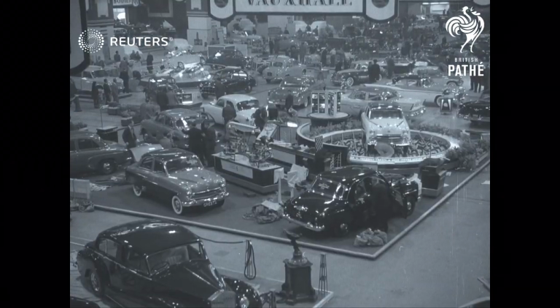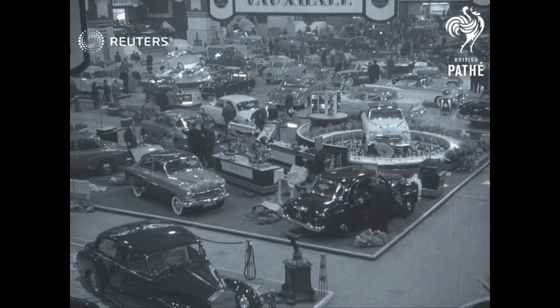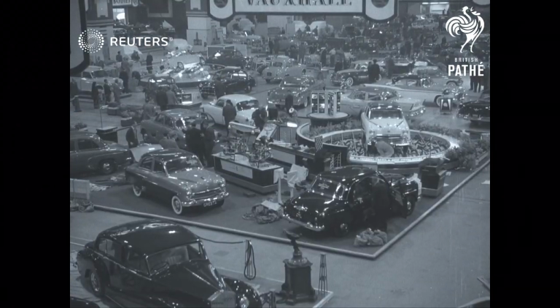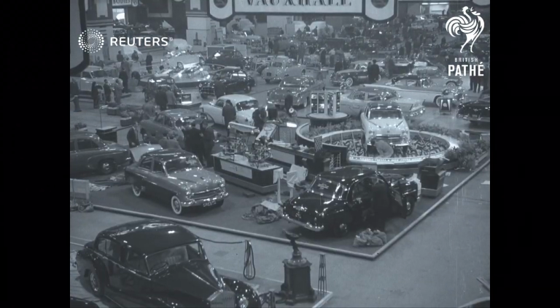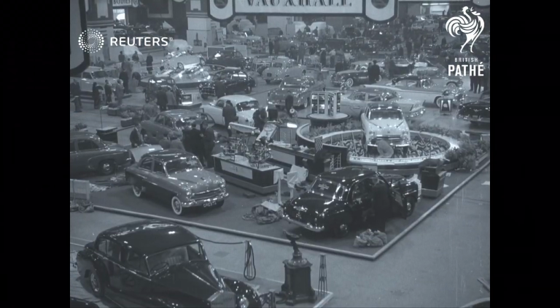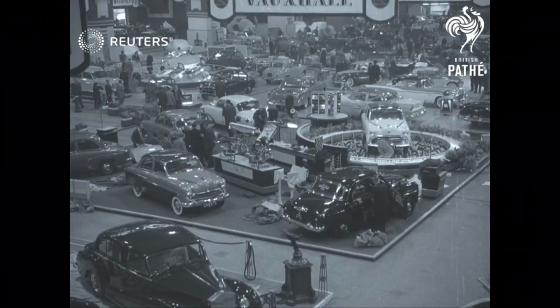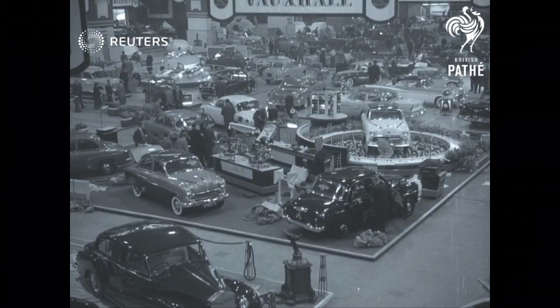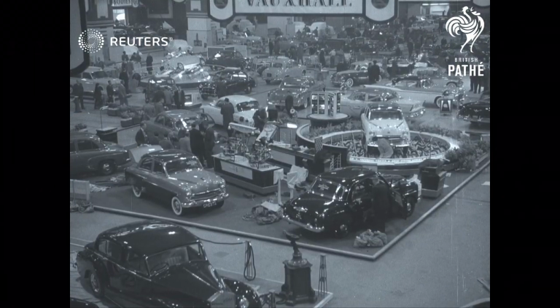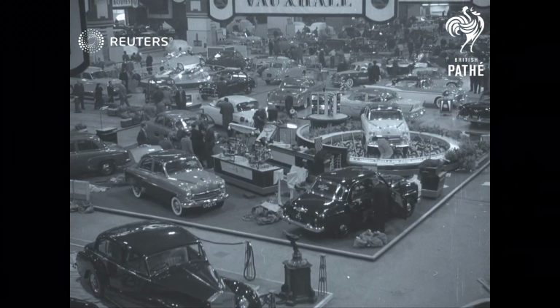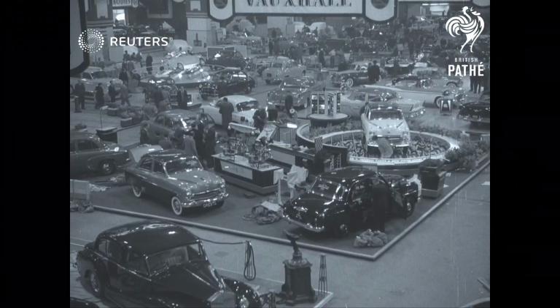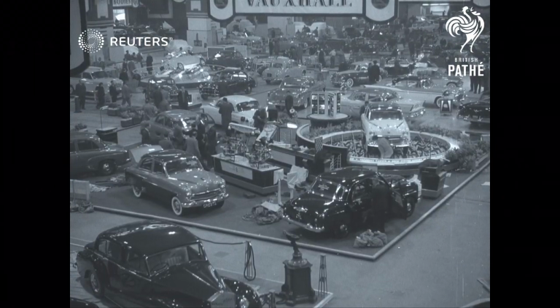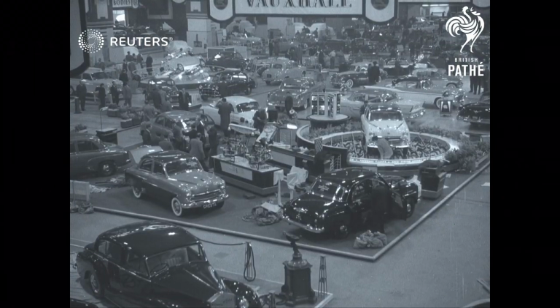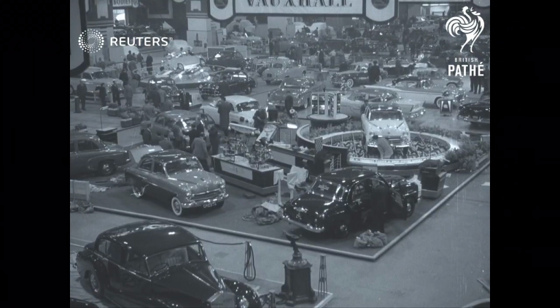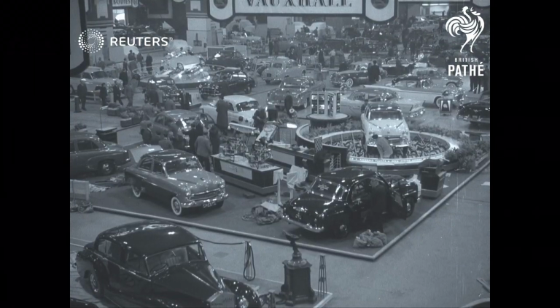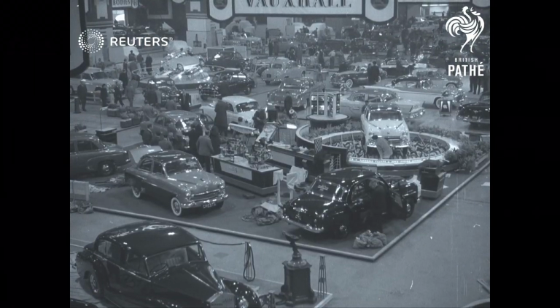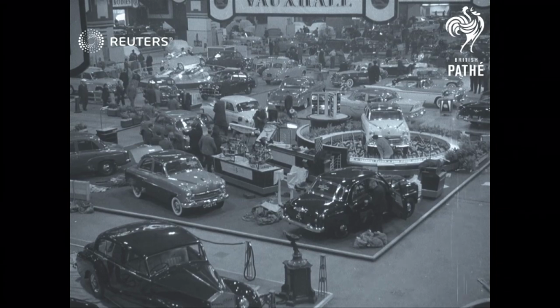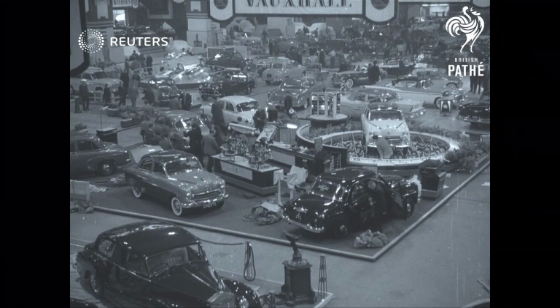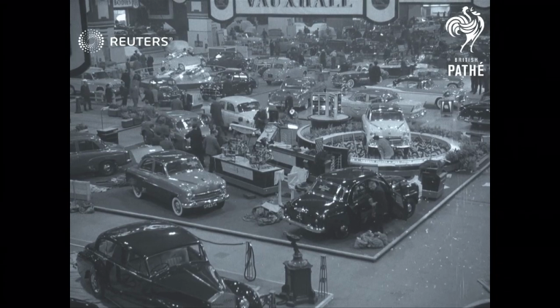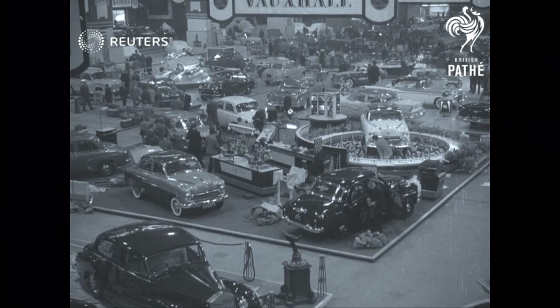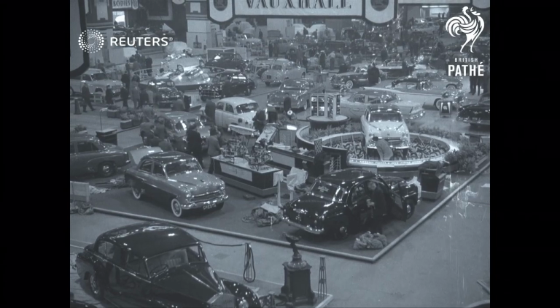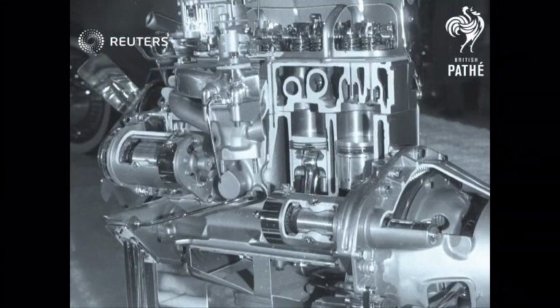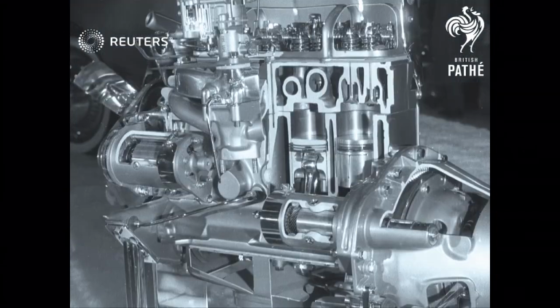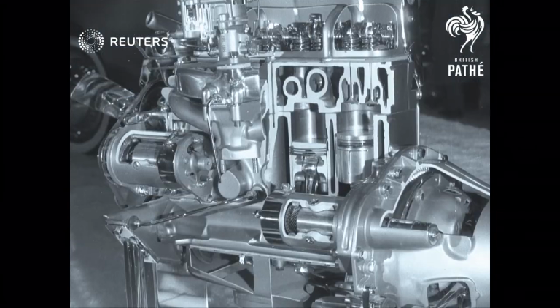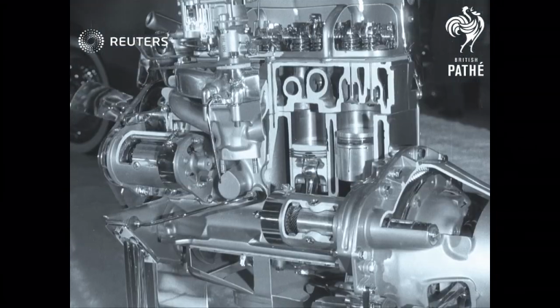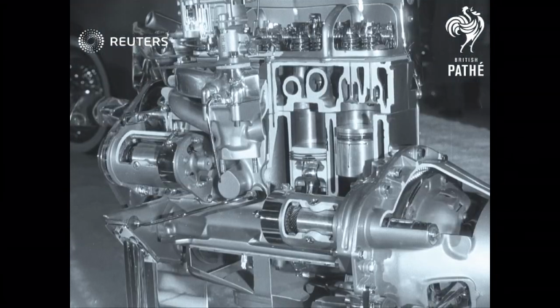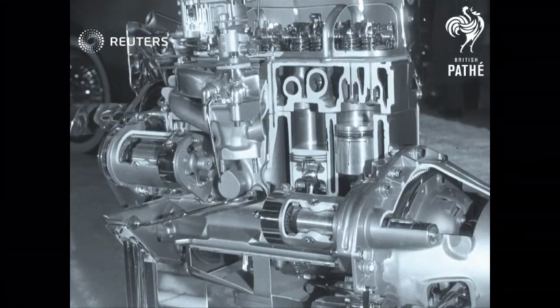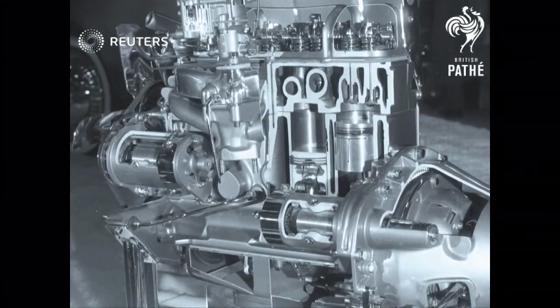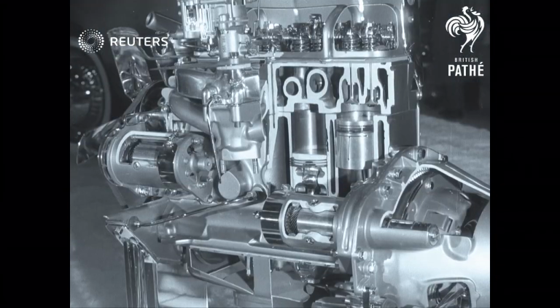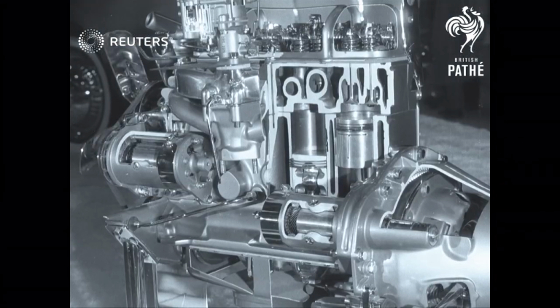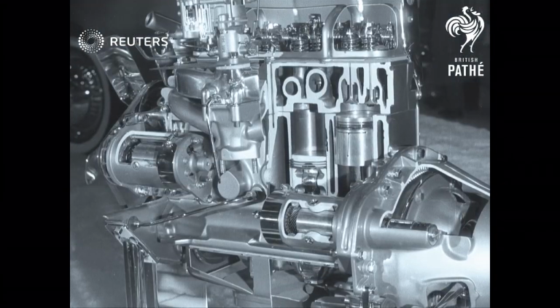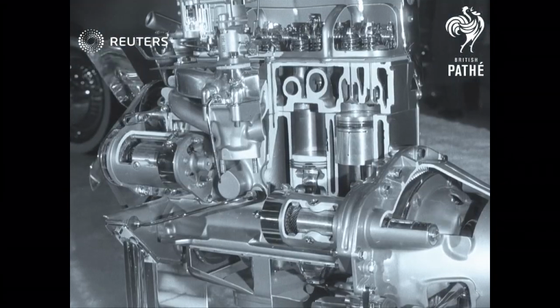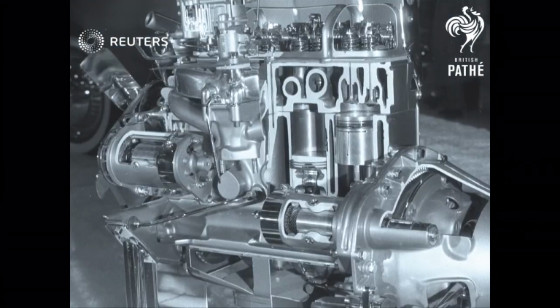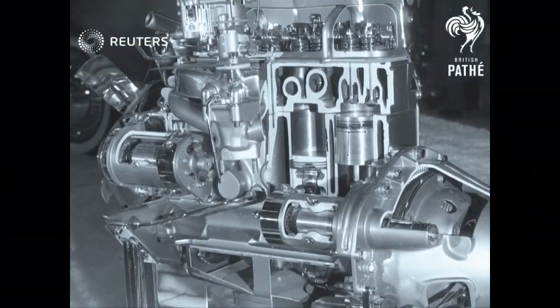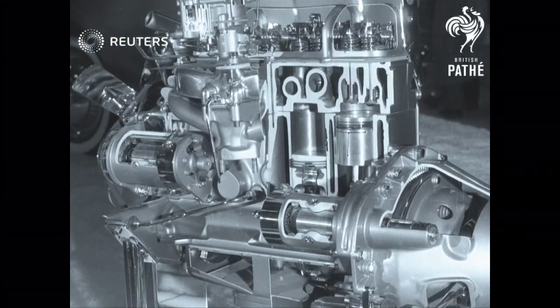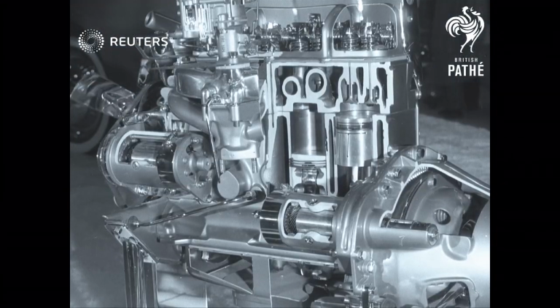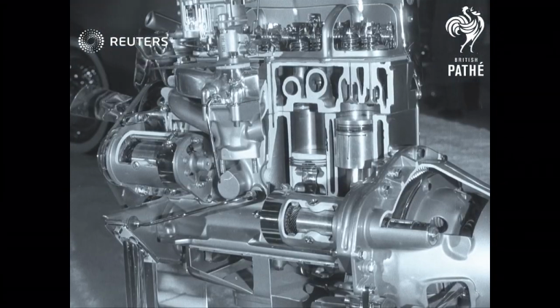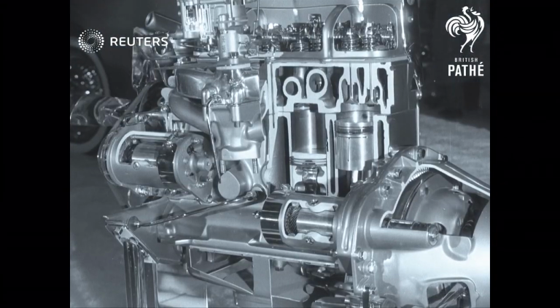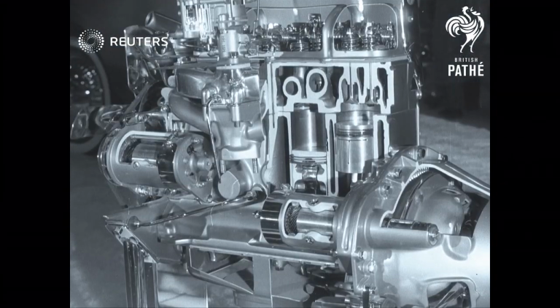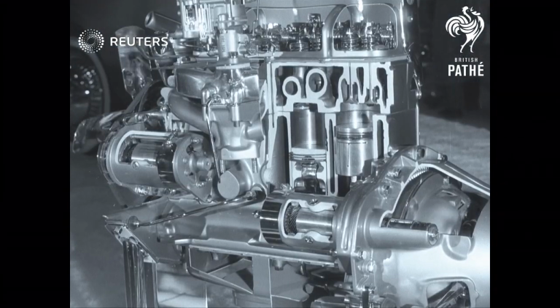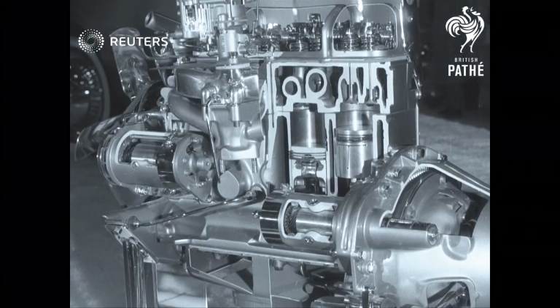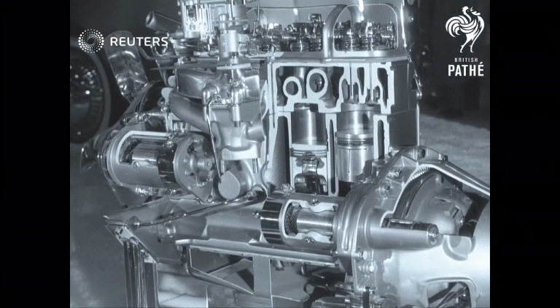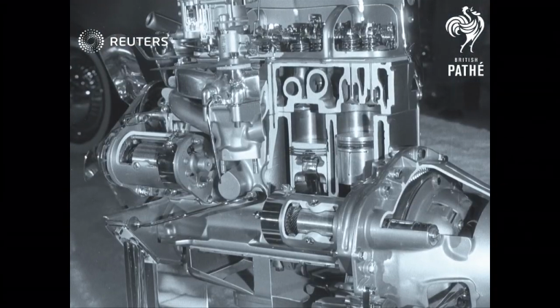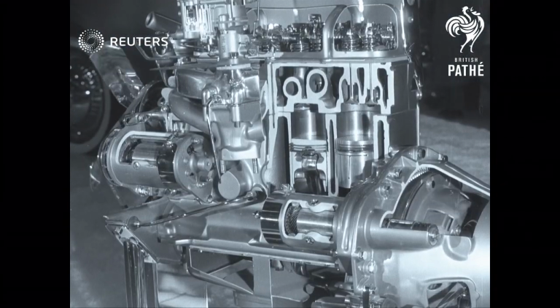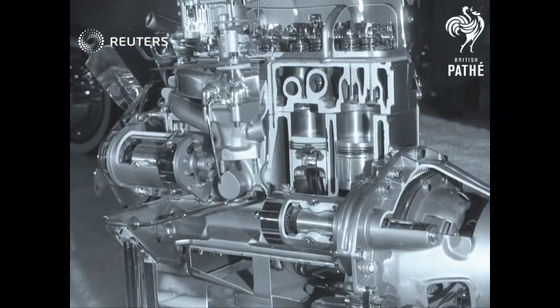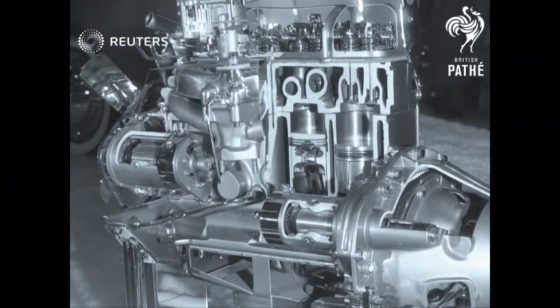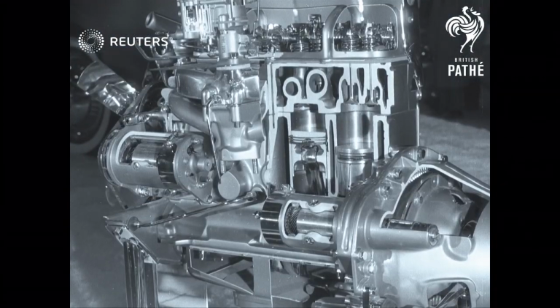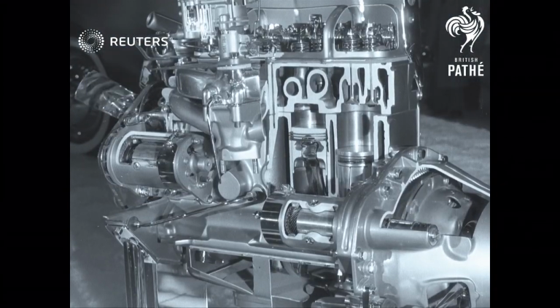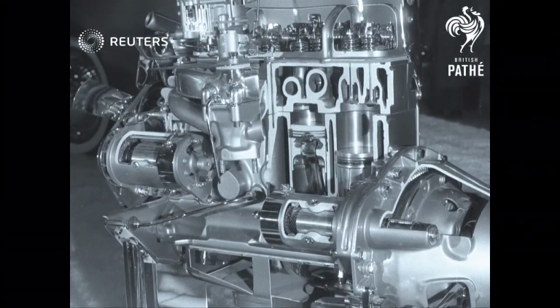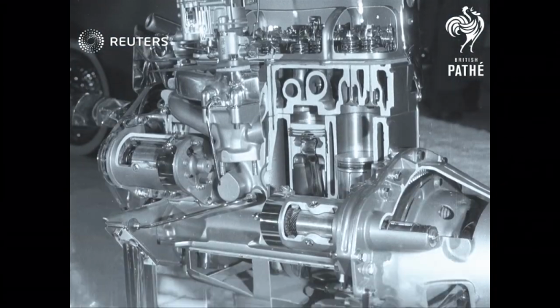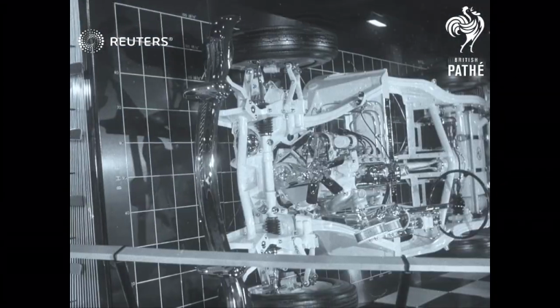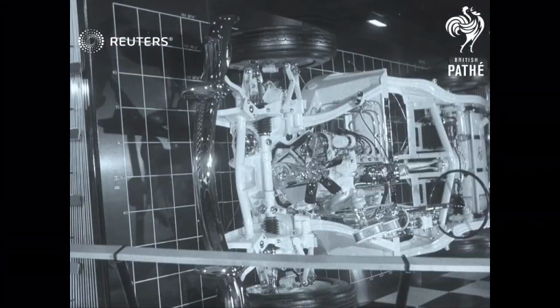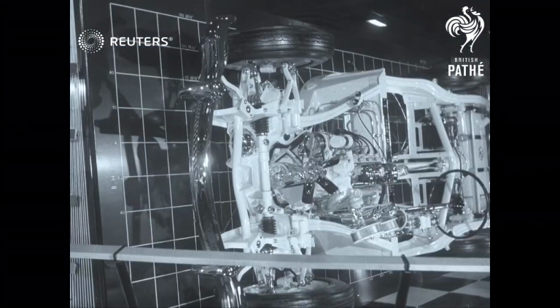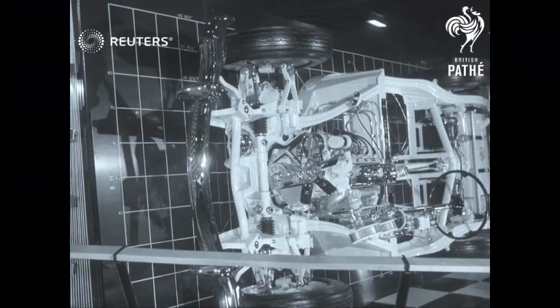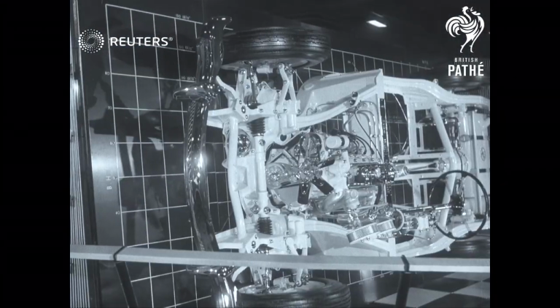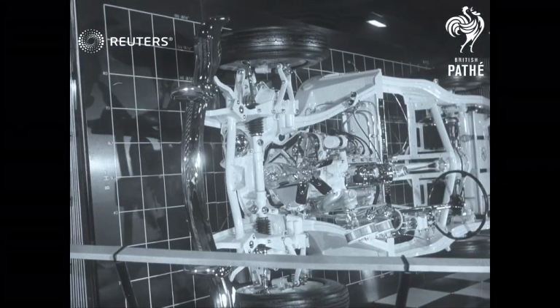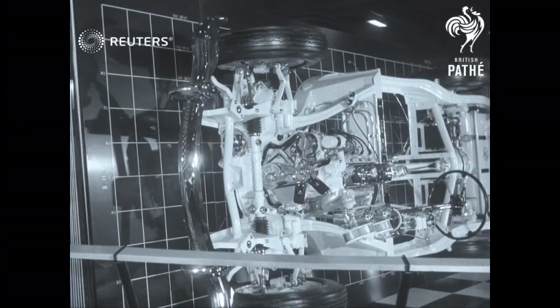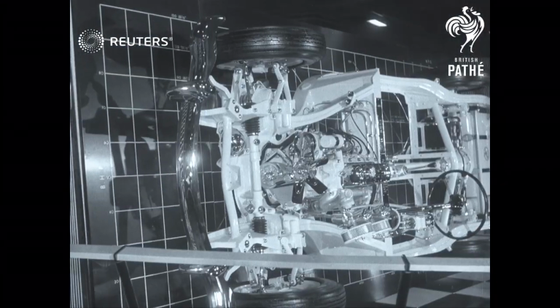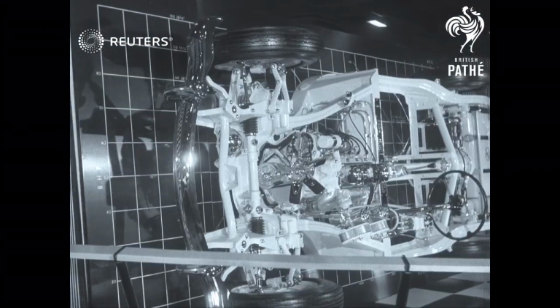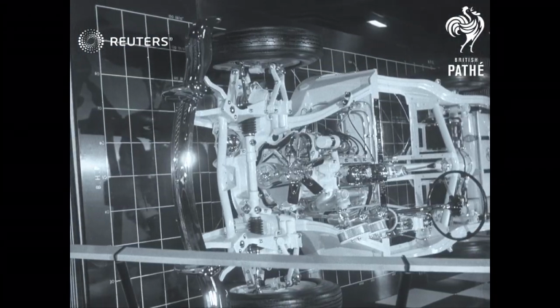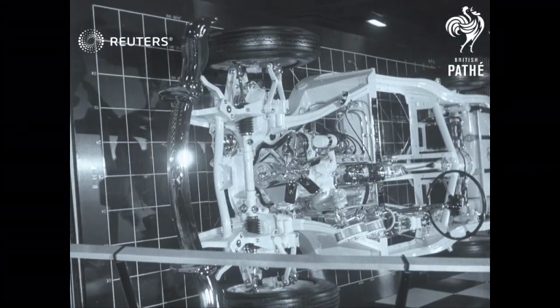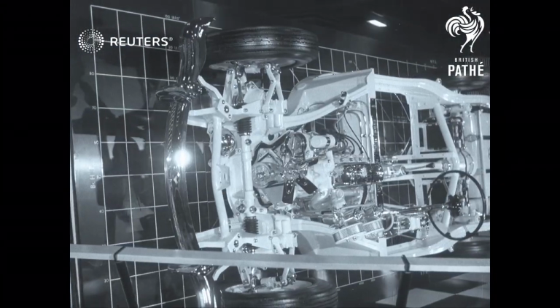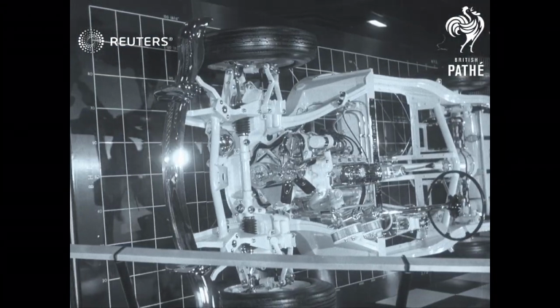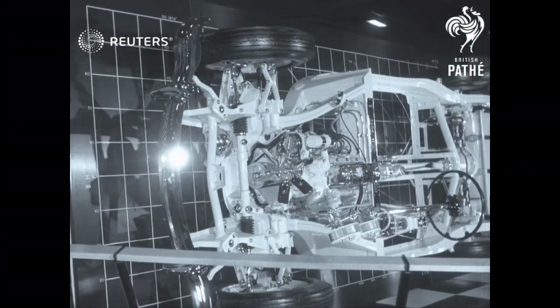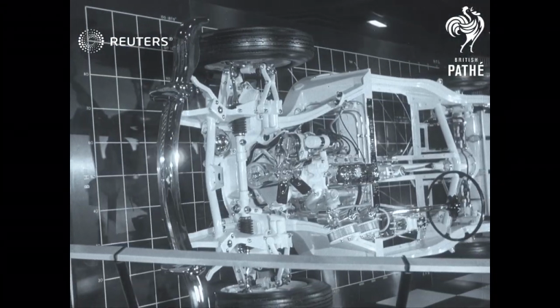Keynote of the 40th Motor Show at Earls Court in London is variety, and the cars on view have prices that range from a few hundreds to several thousands.